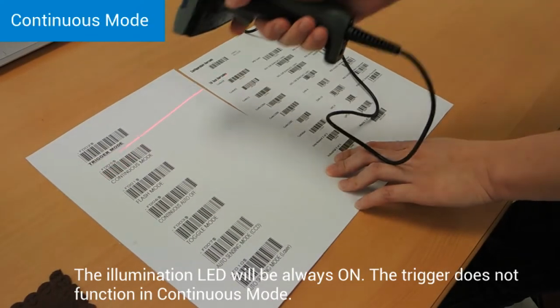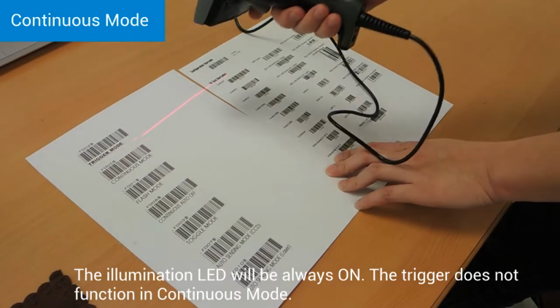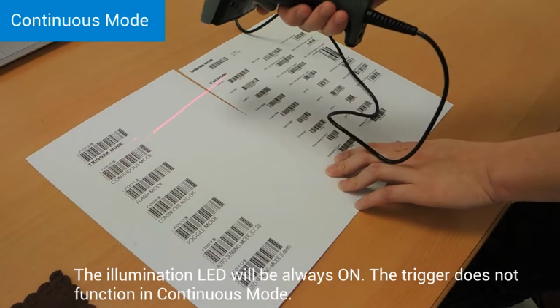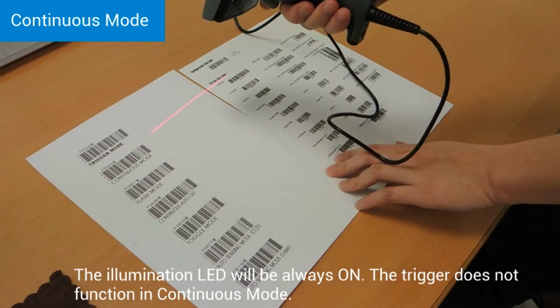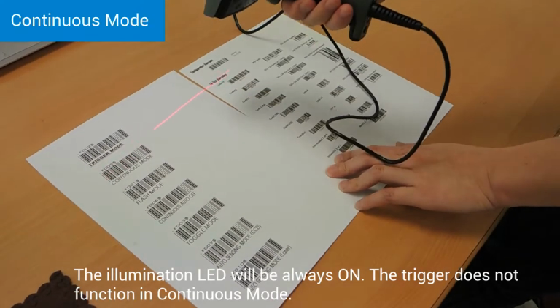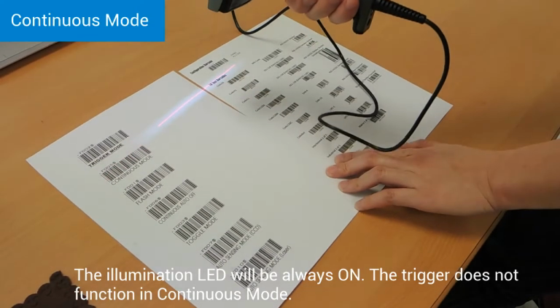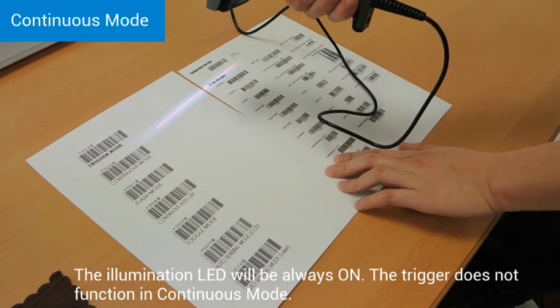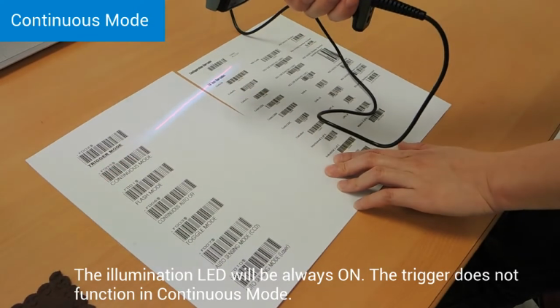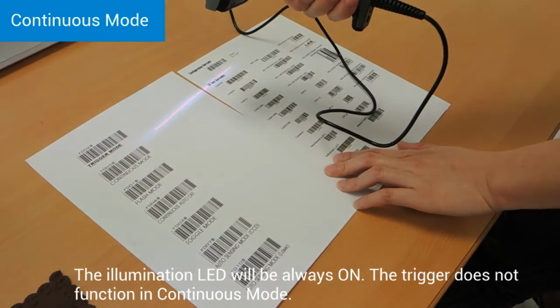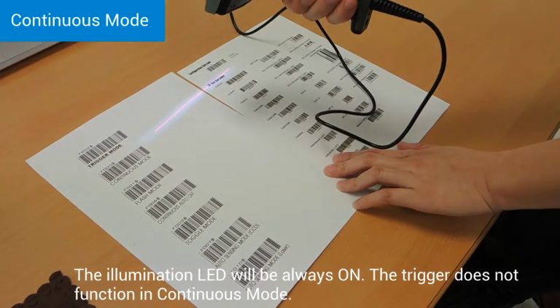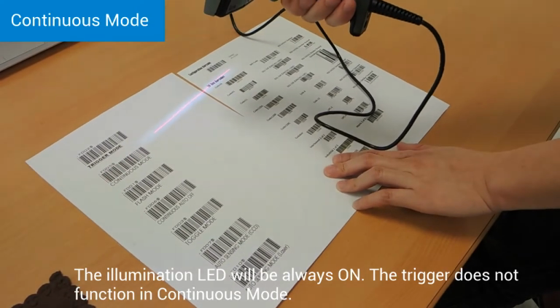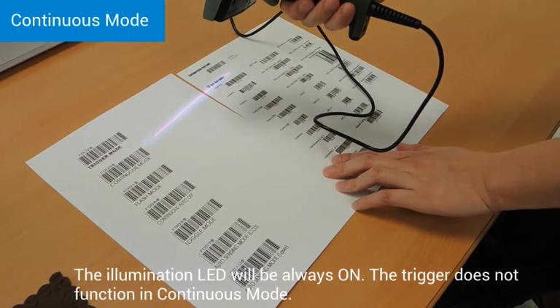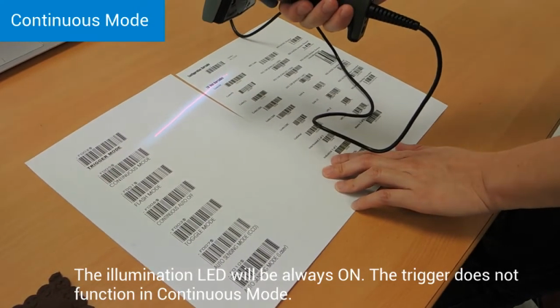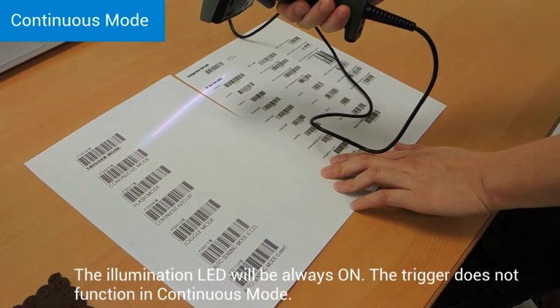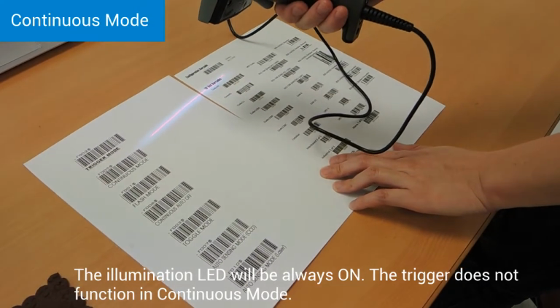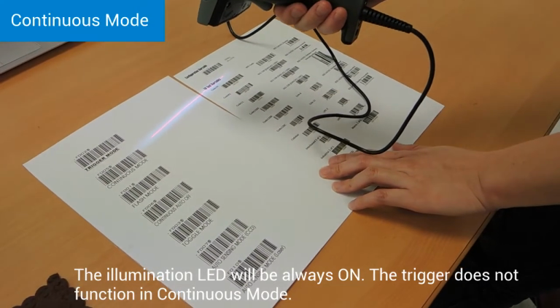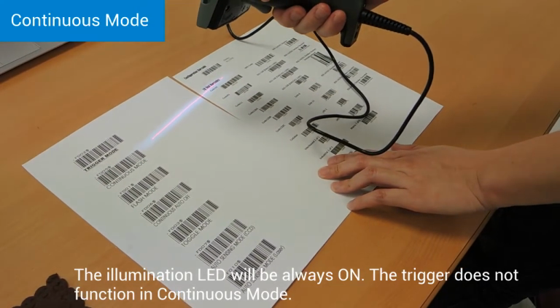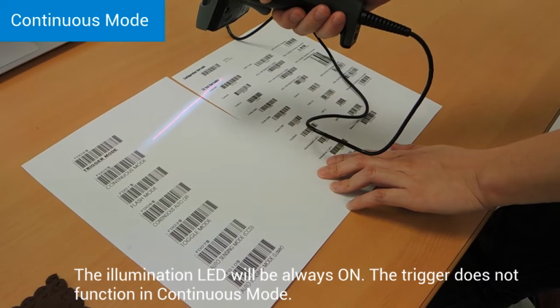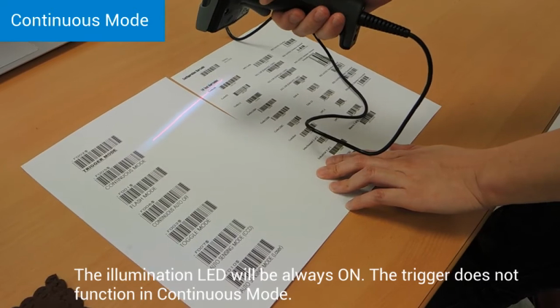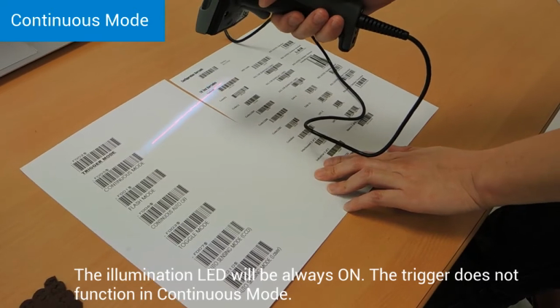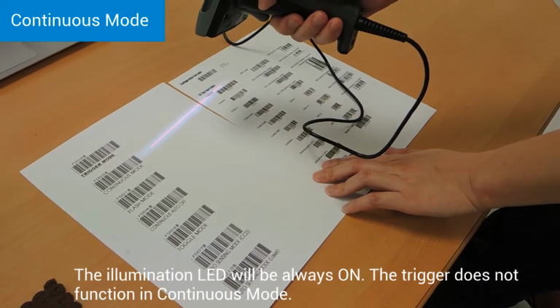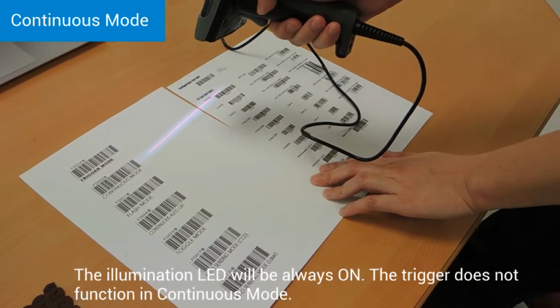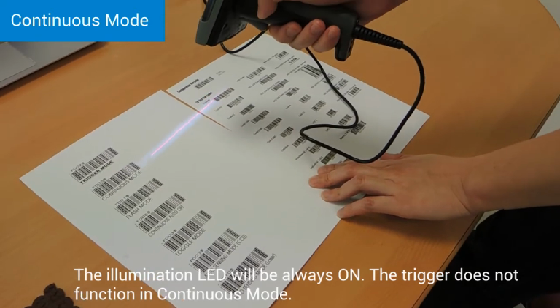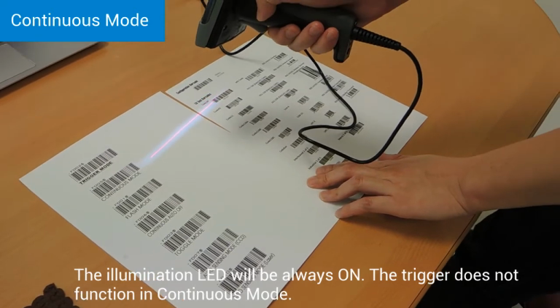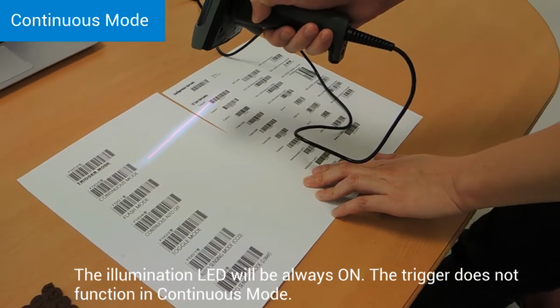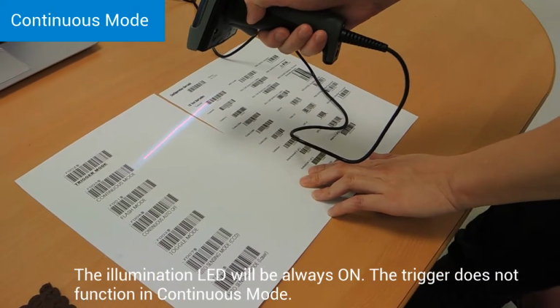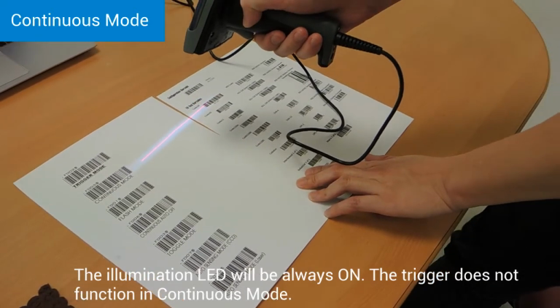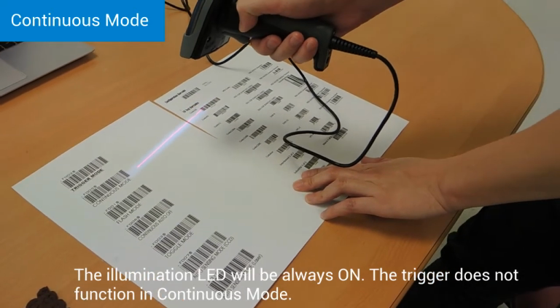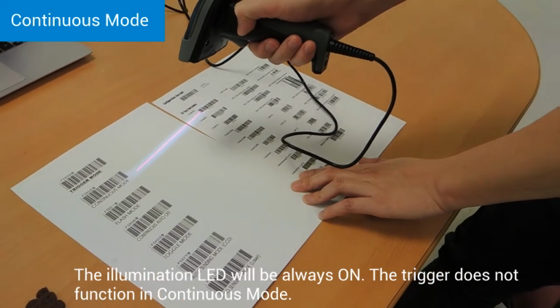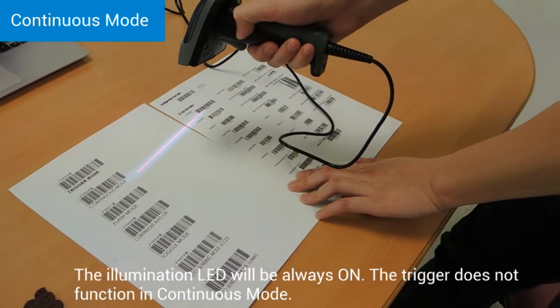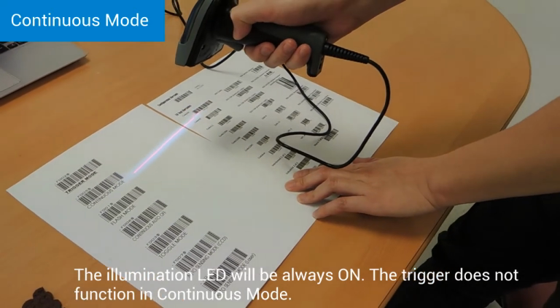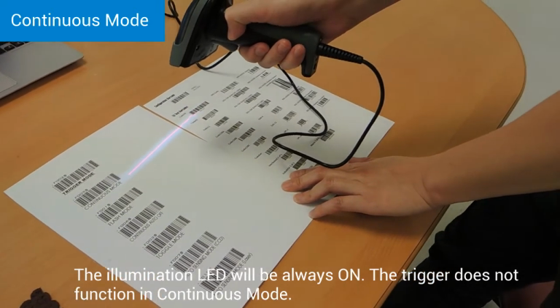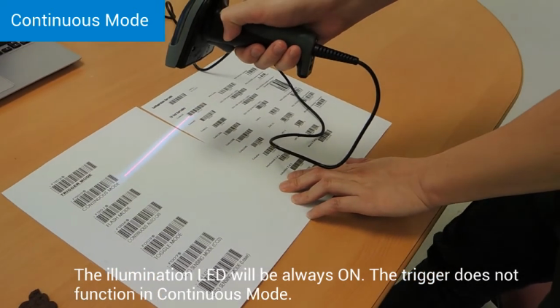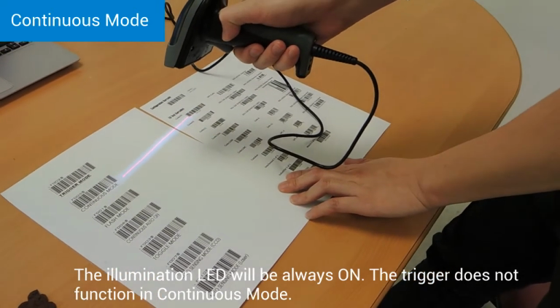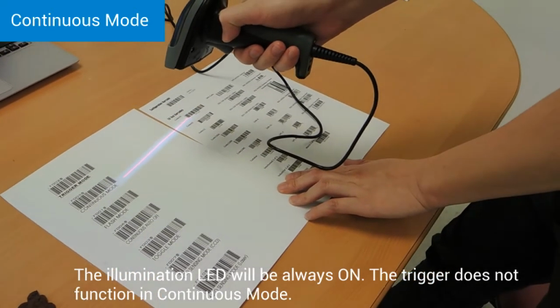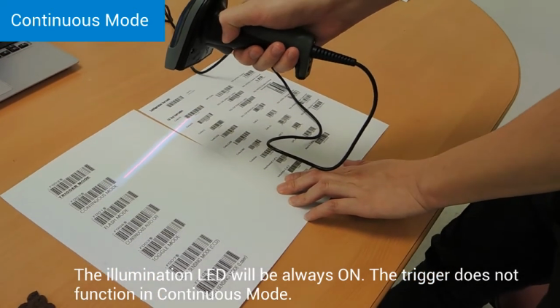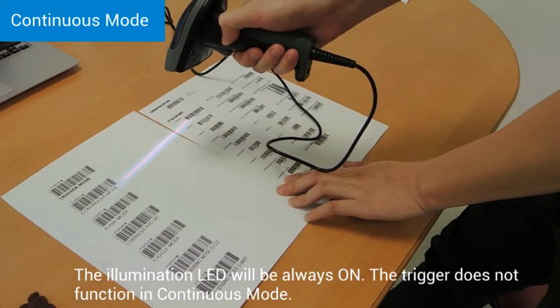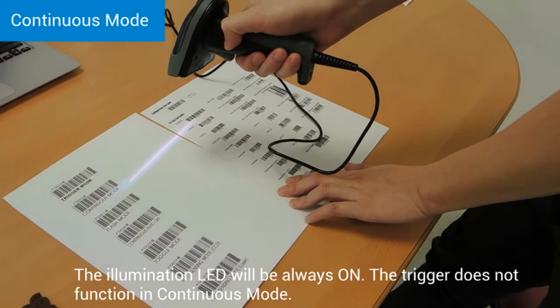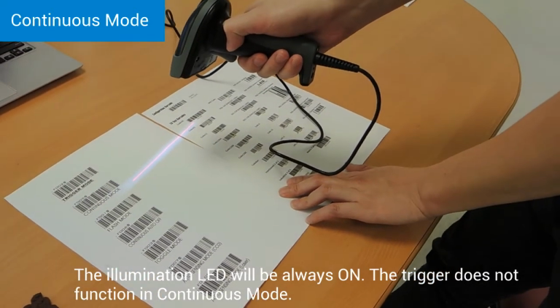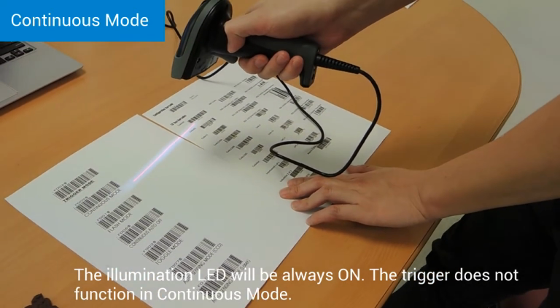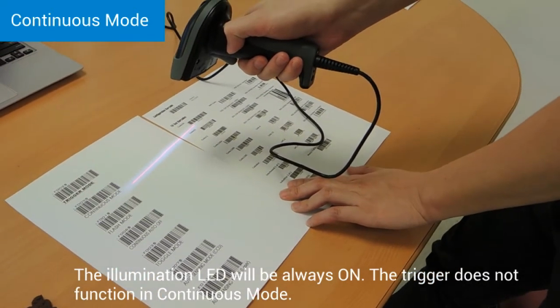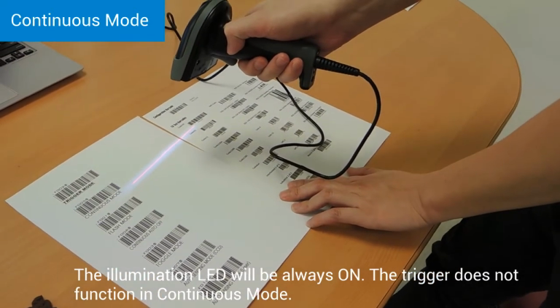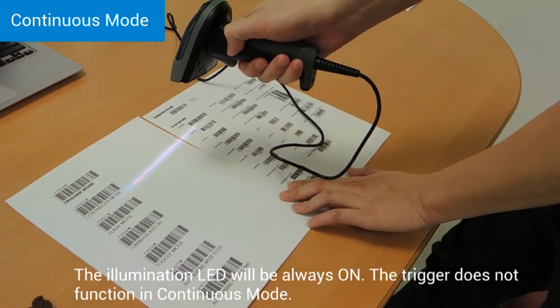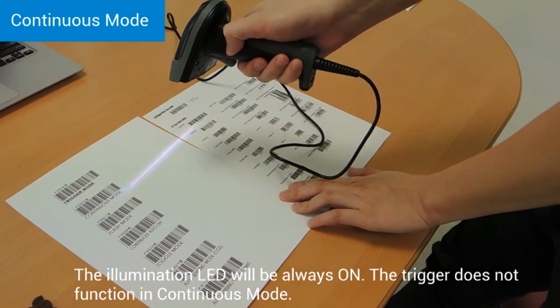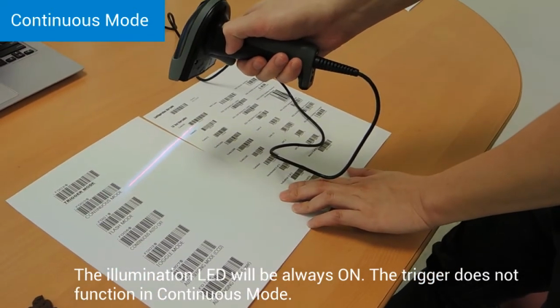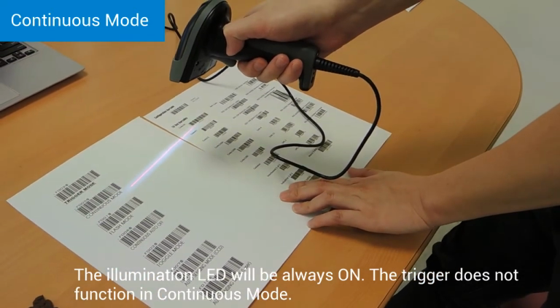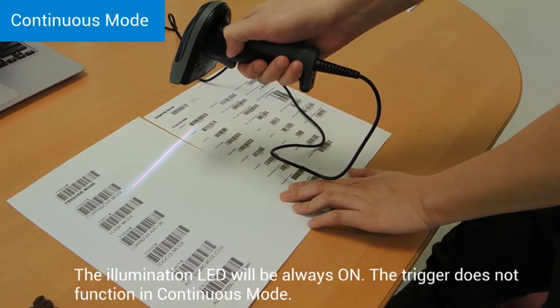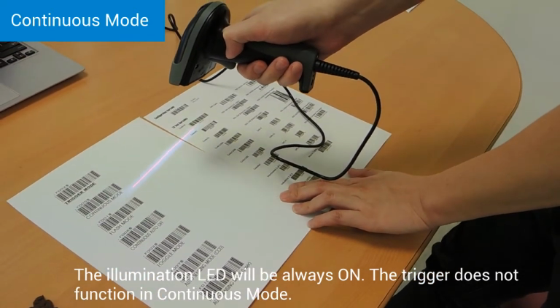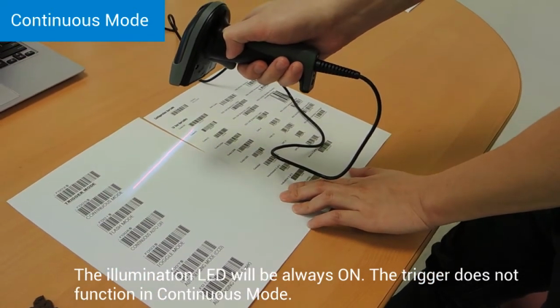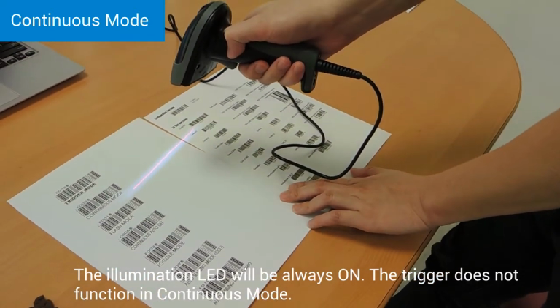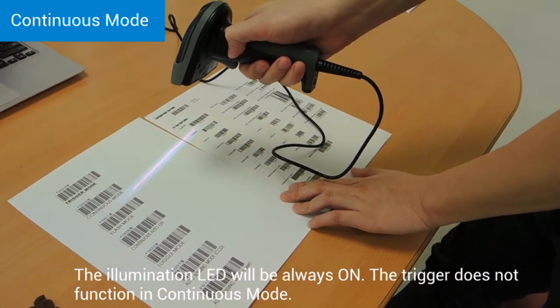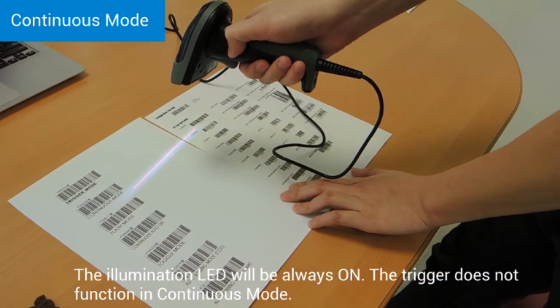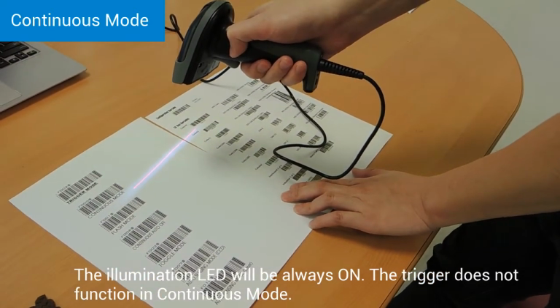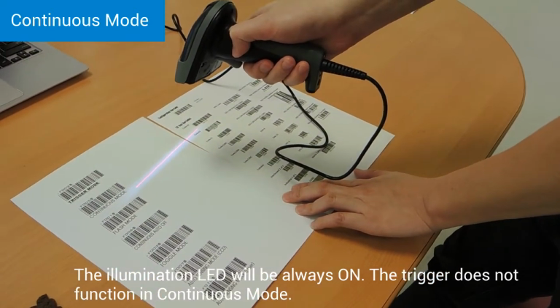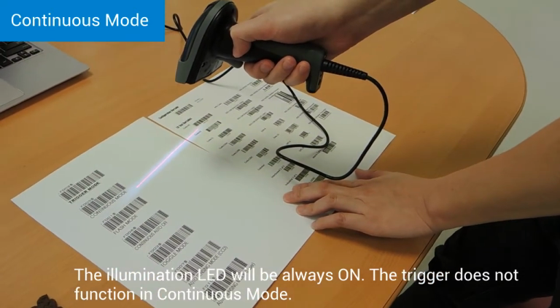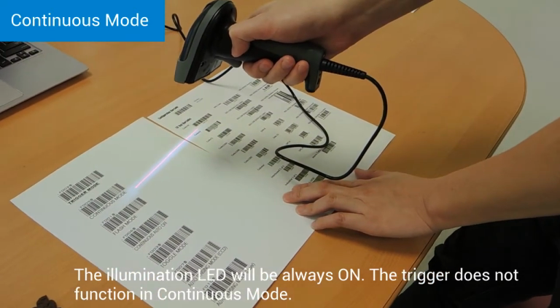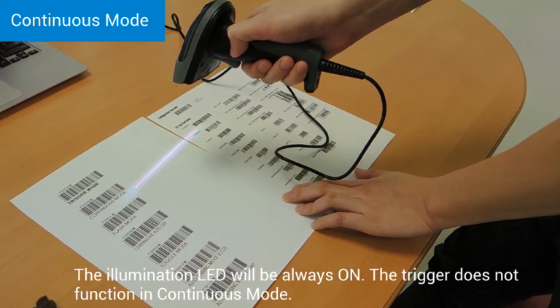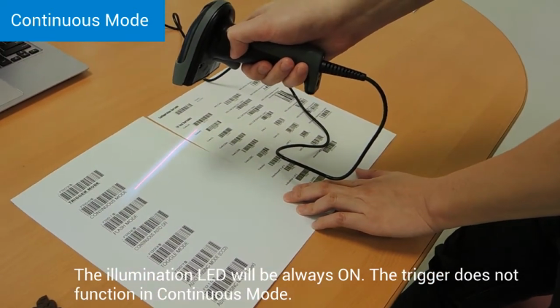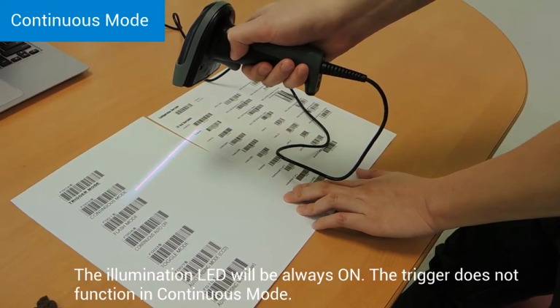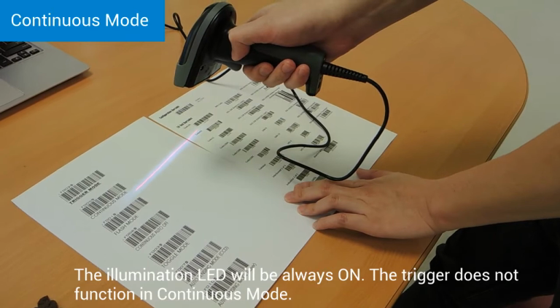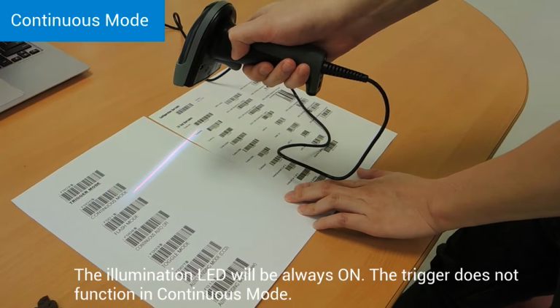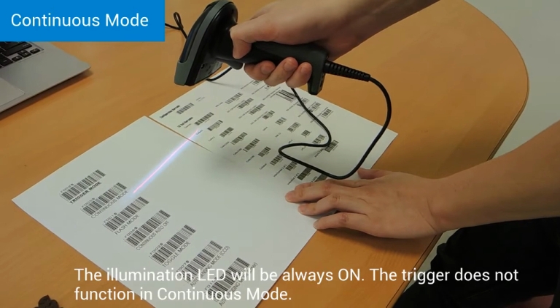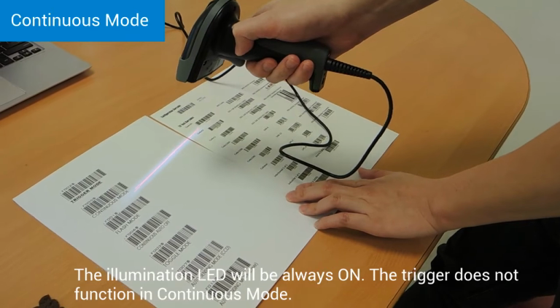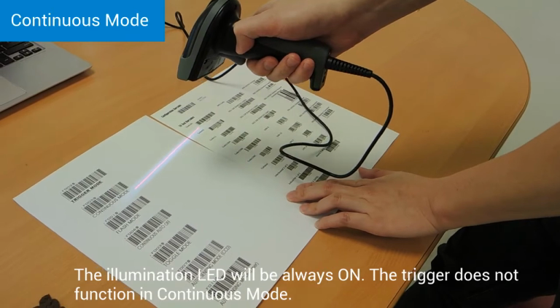Continuous mode. In continuous mode, the LED will always be on. The scanner will be scanning continuously.